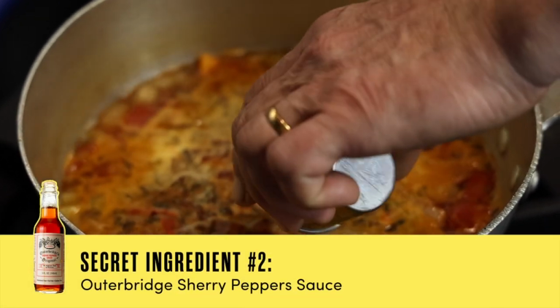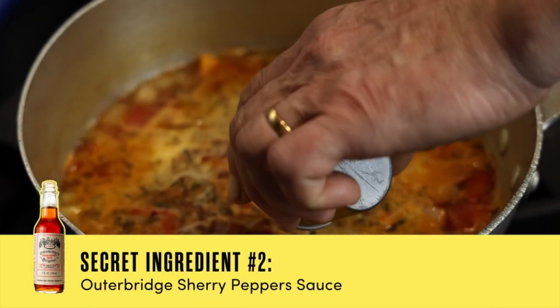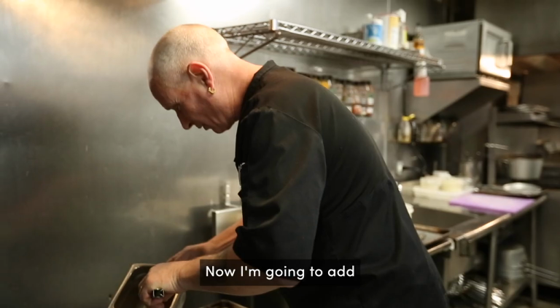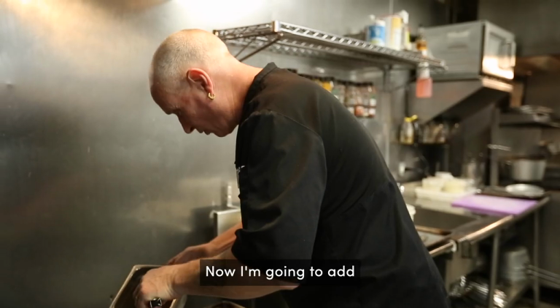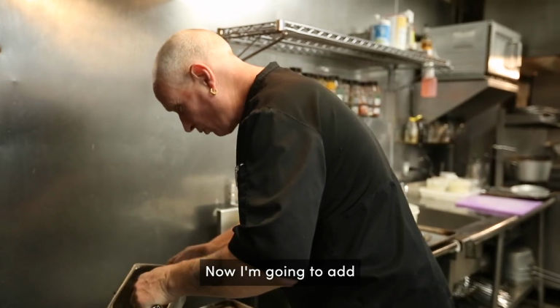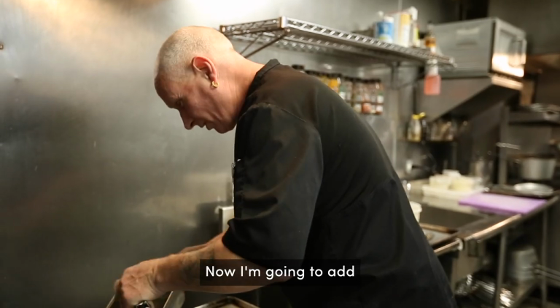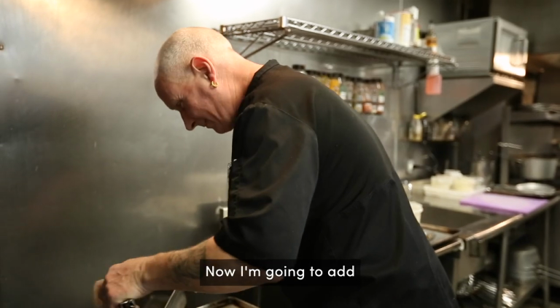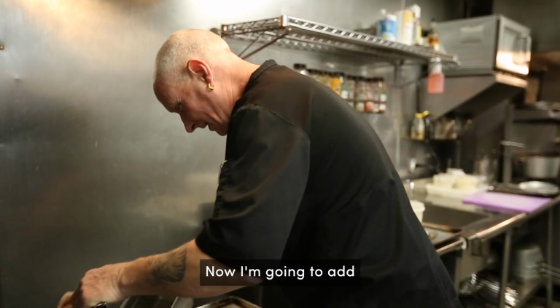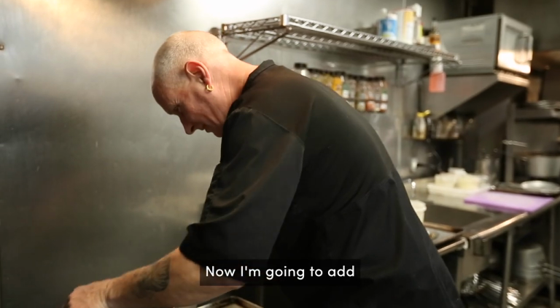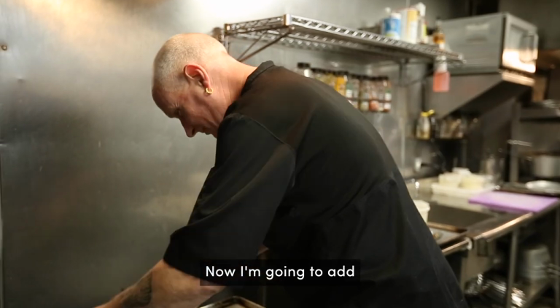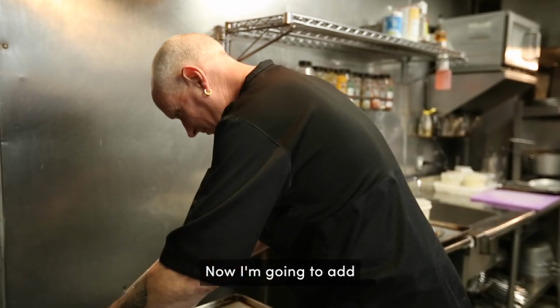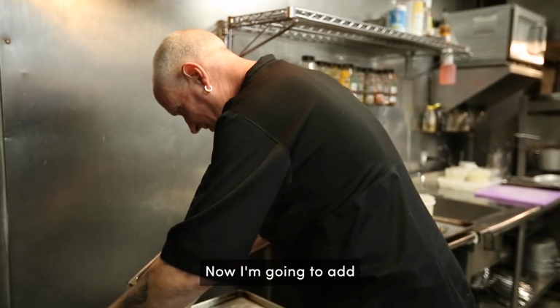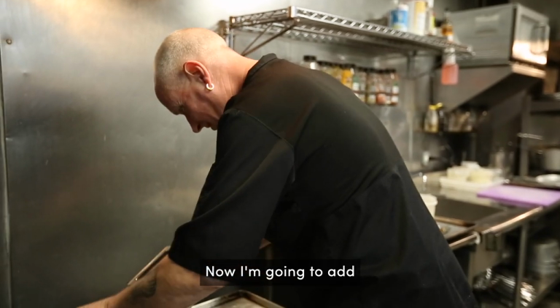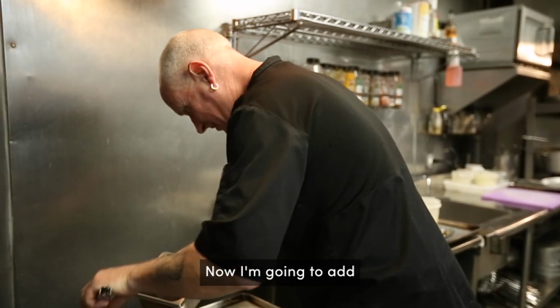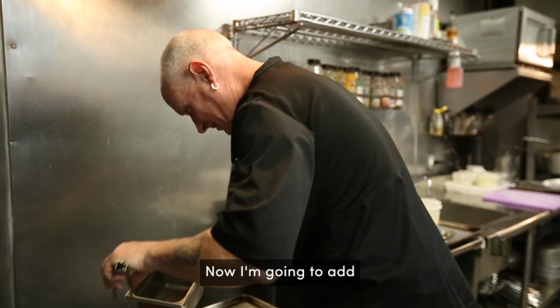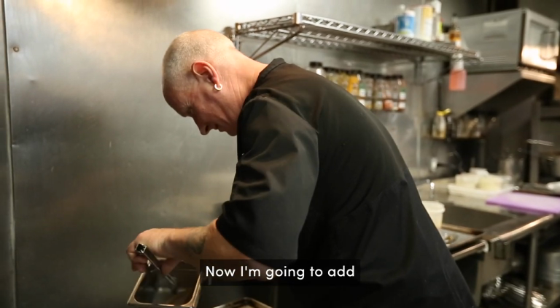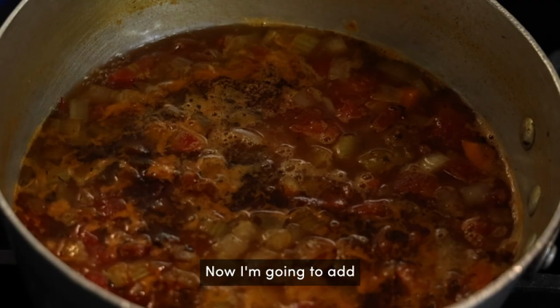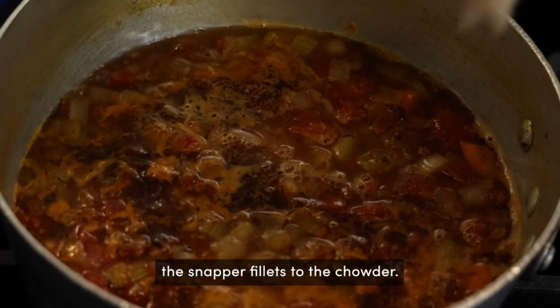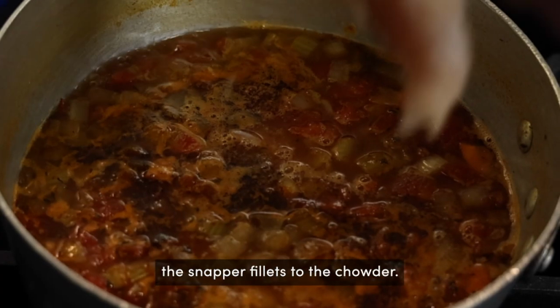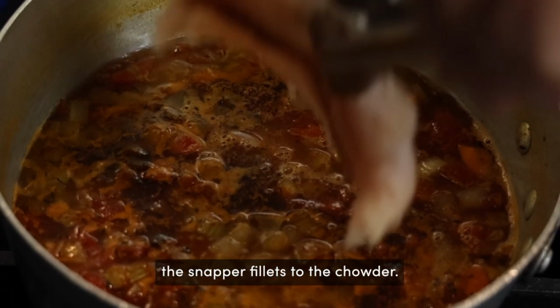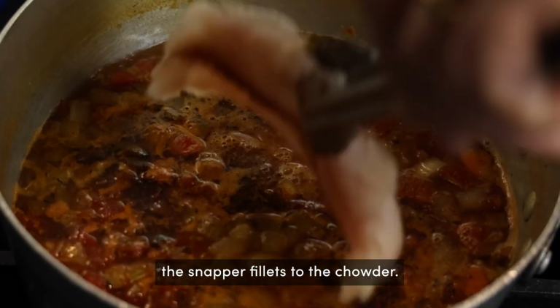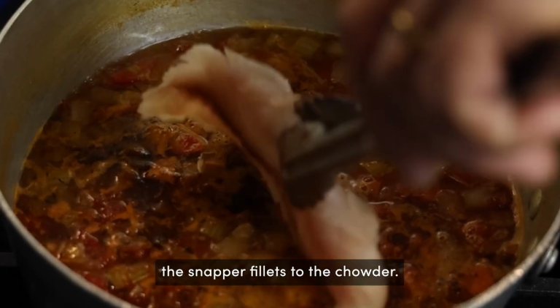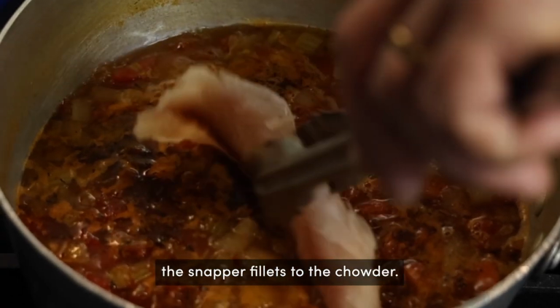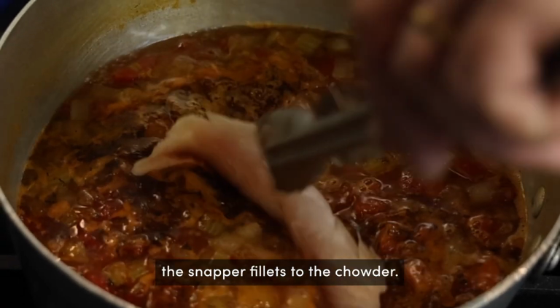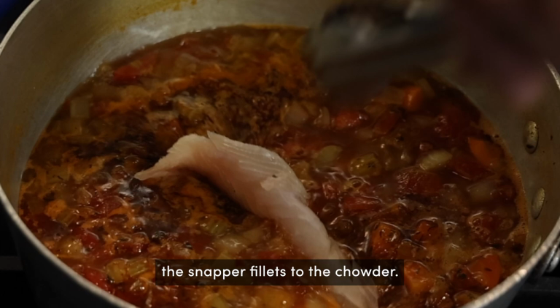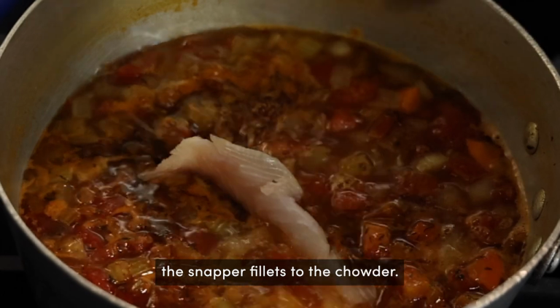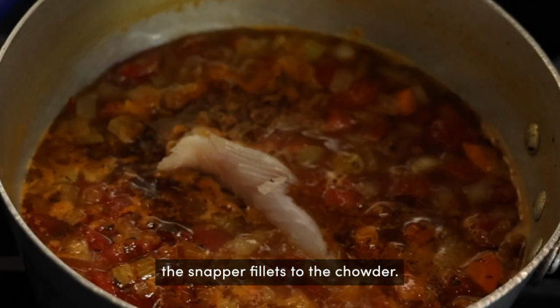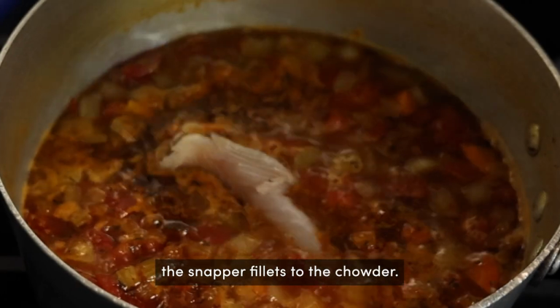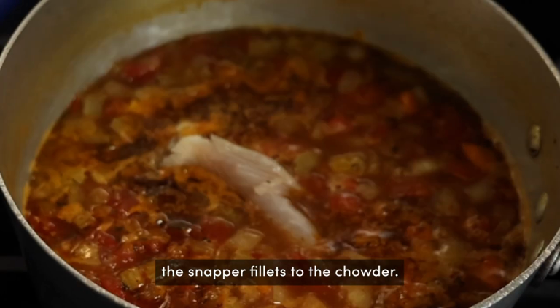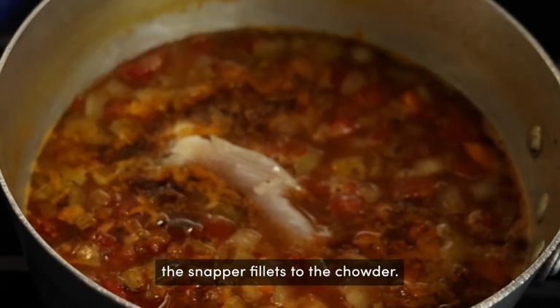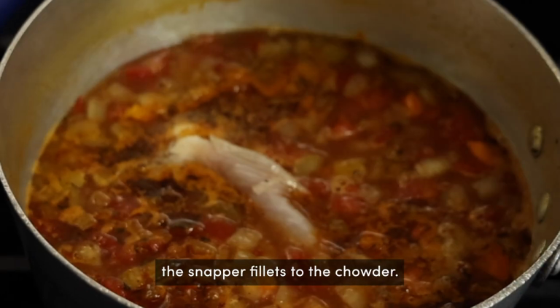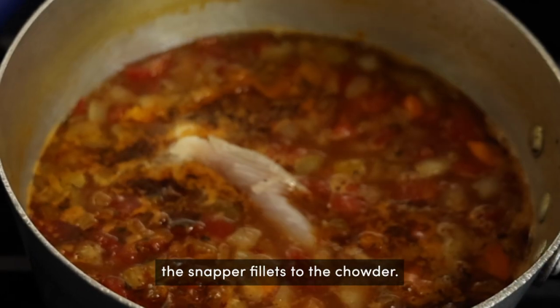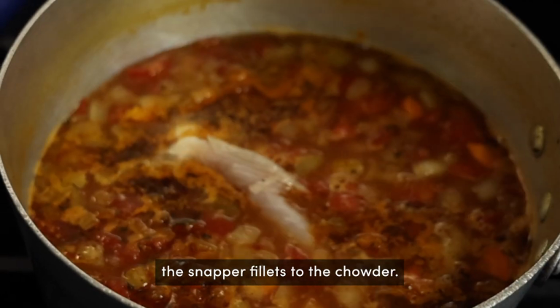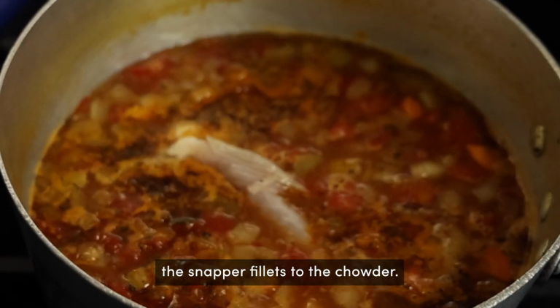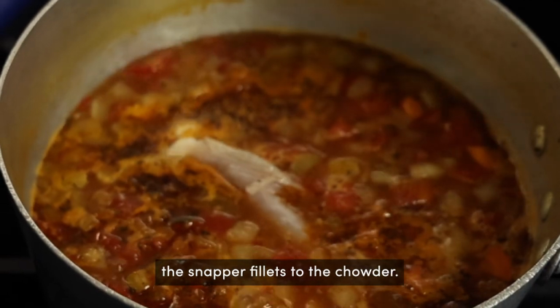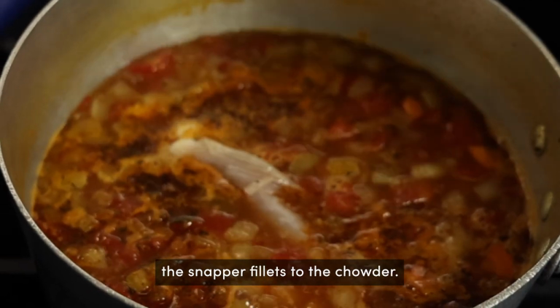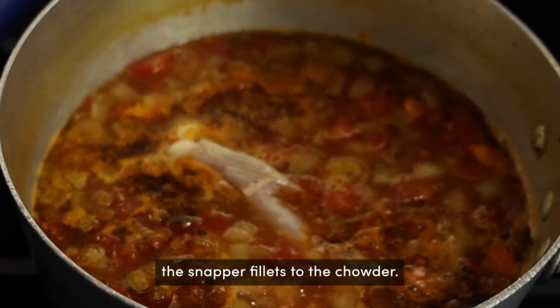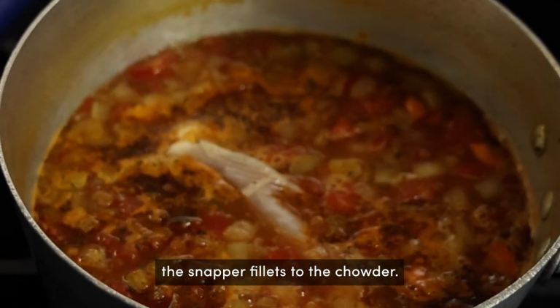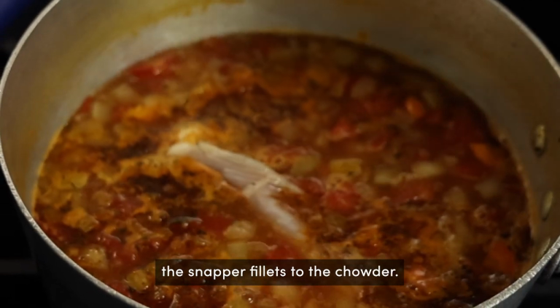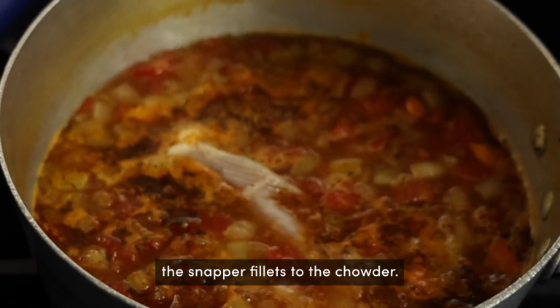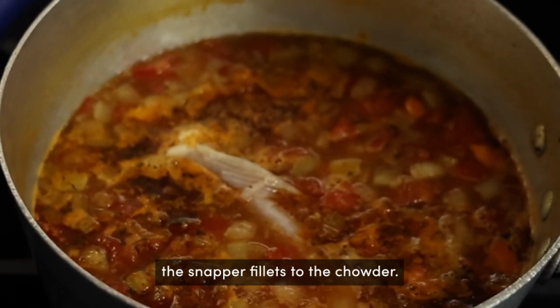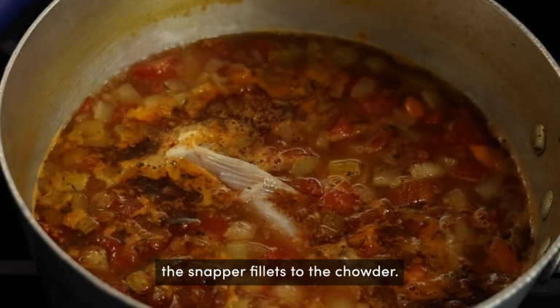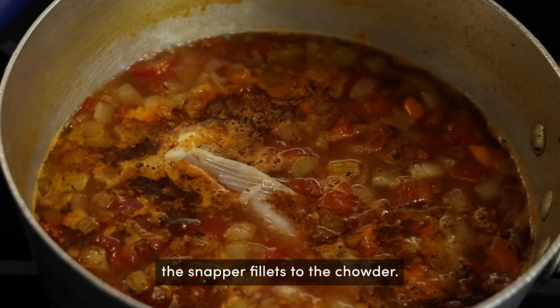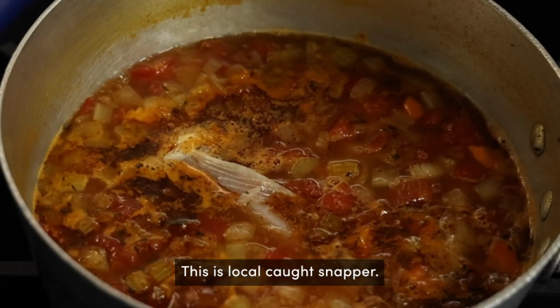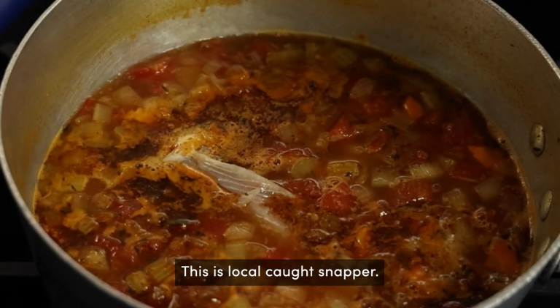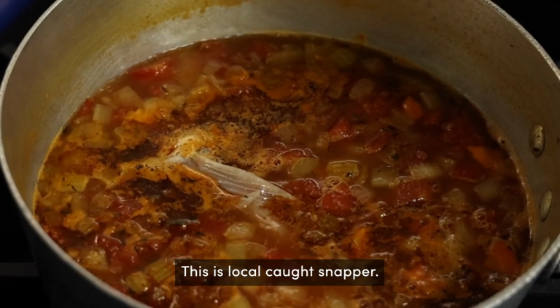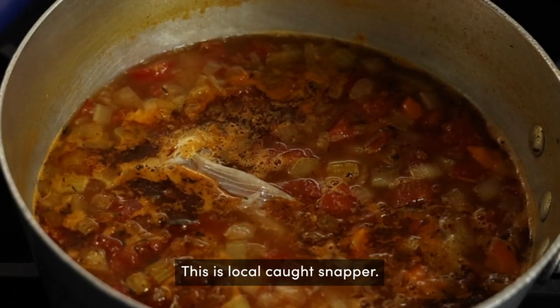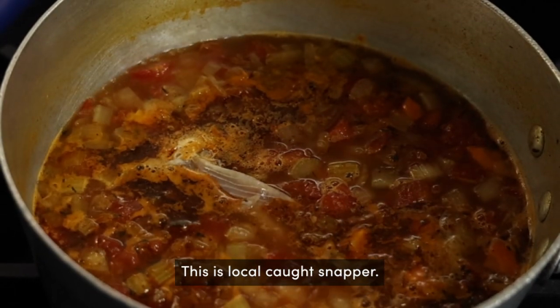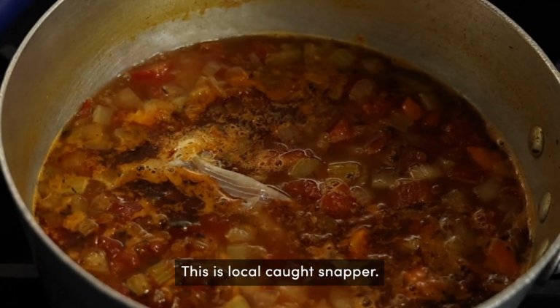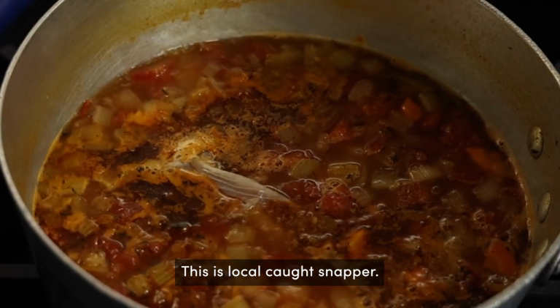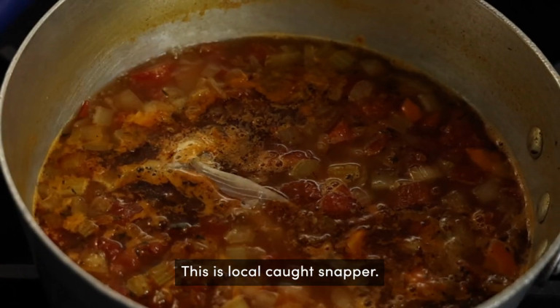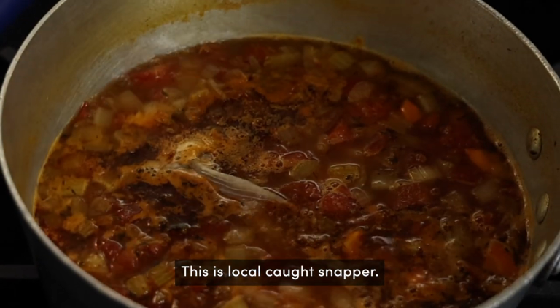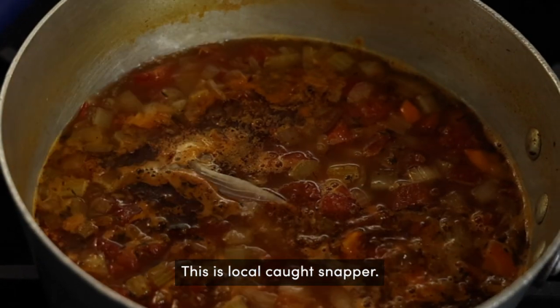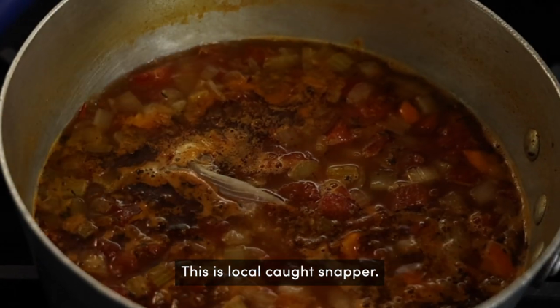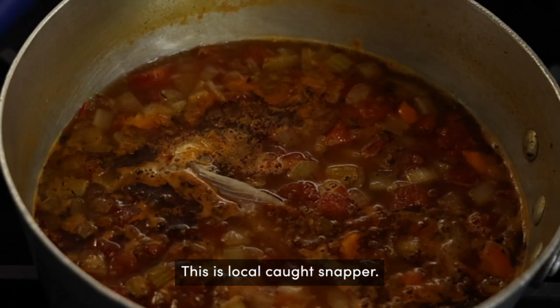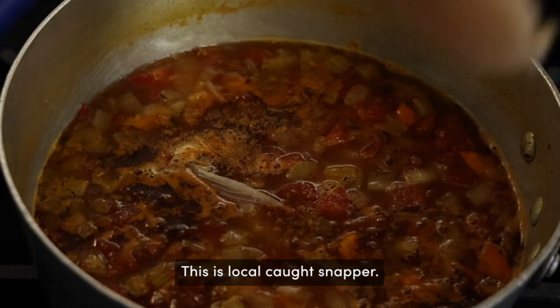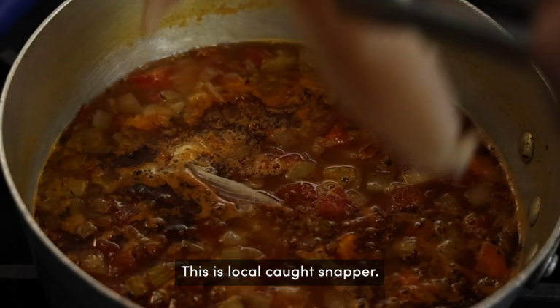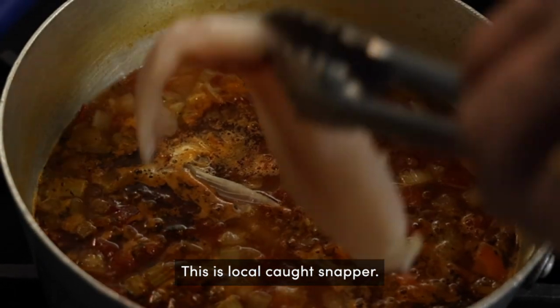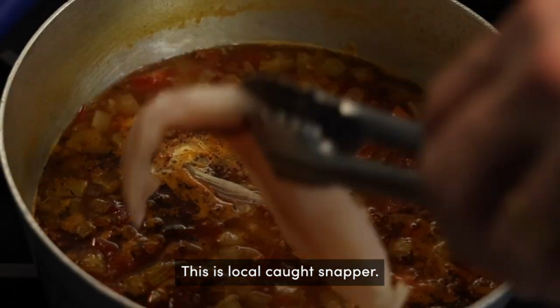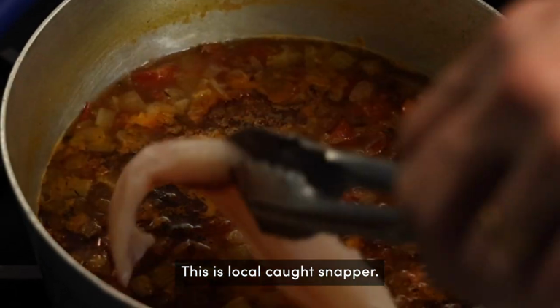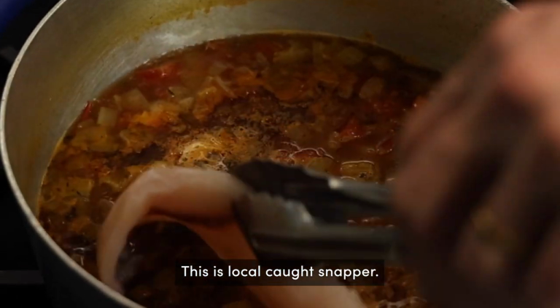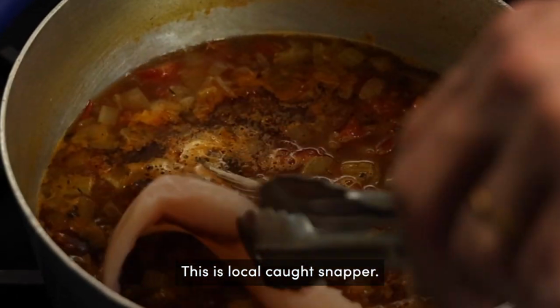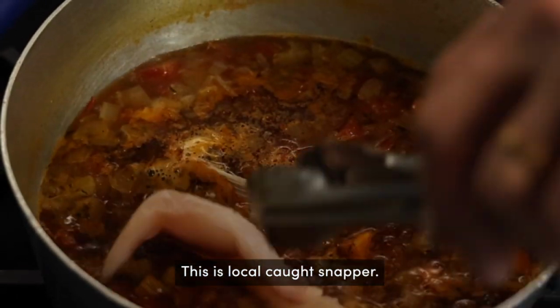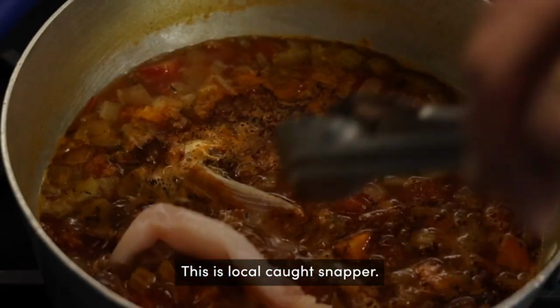Now I'm going to add the snapper fillet to the chowder. This is local caught snapper.